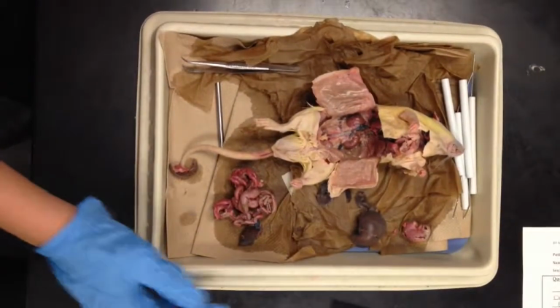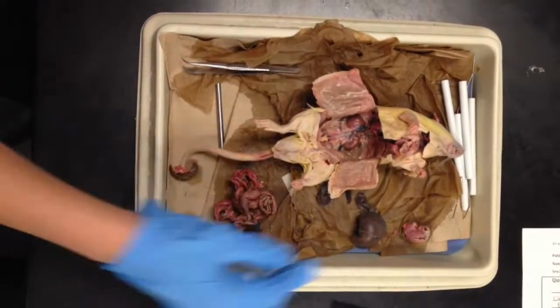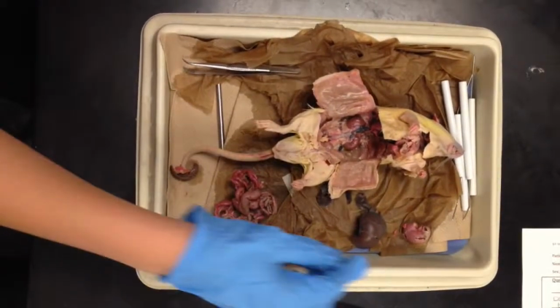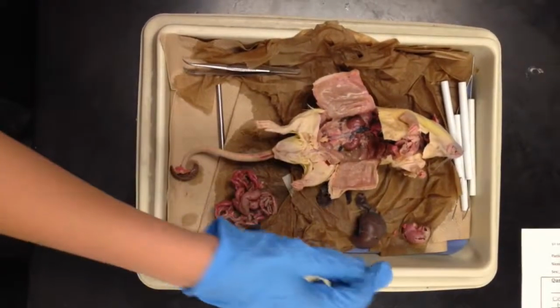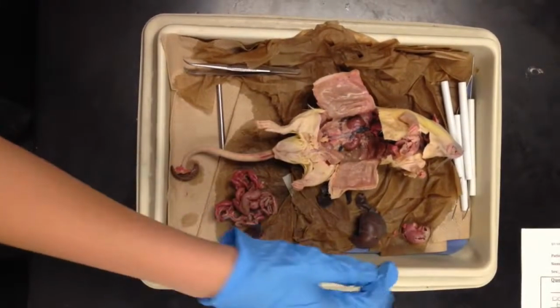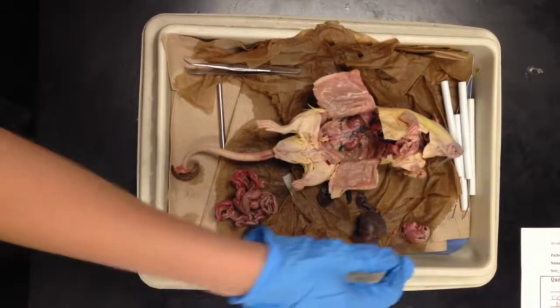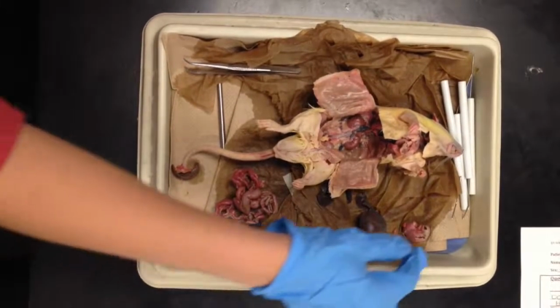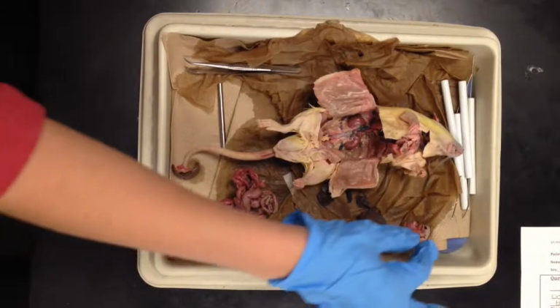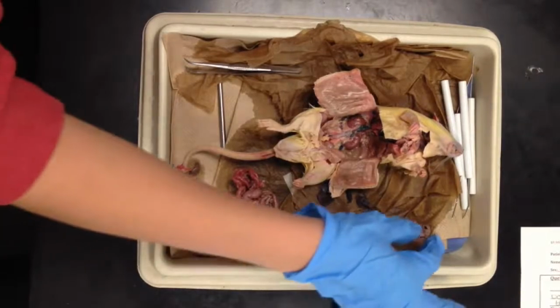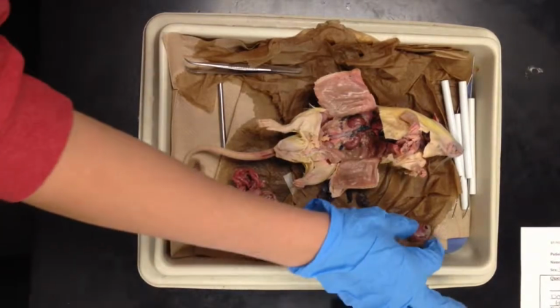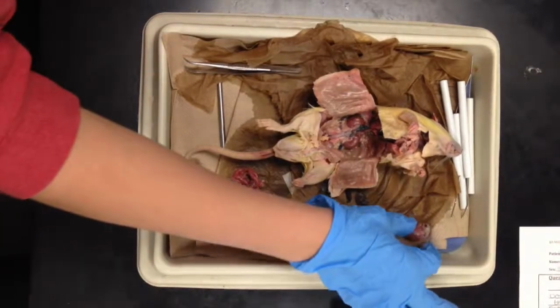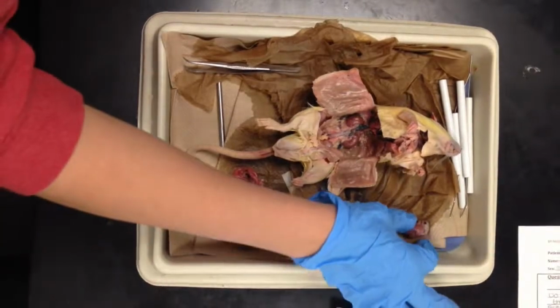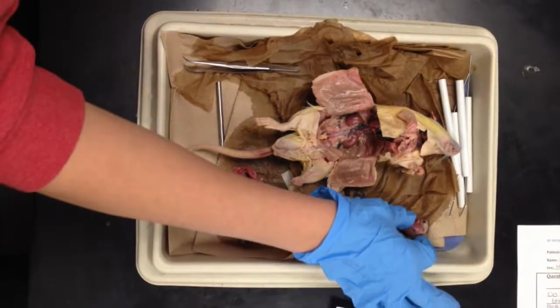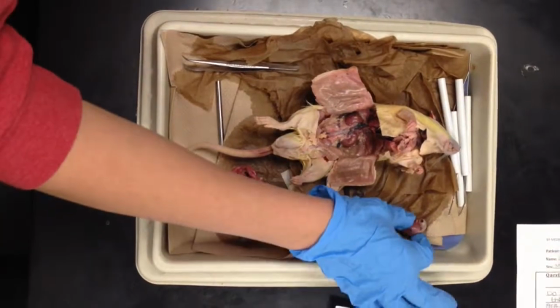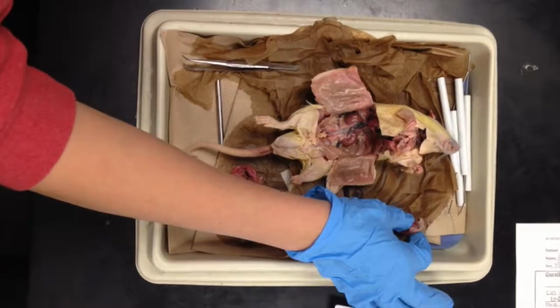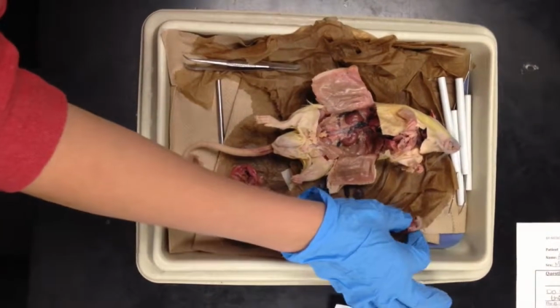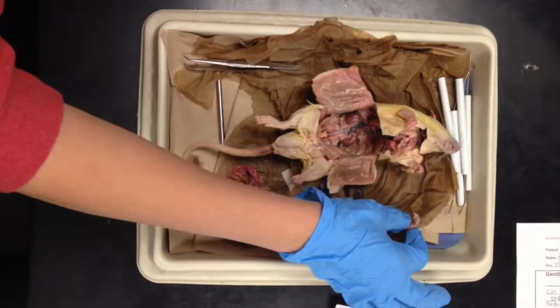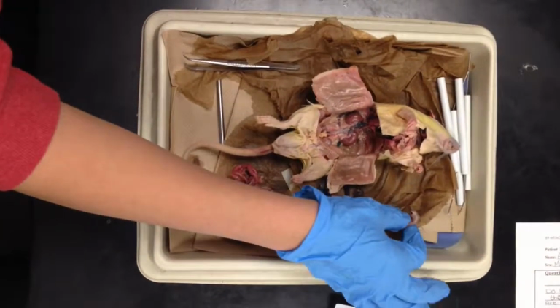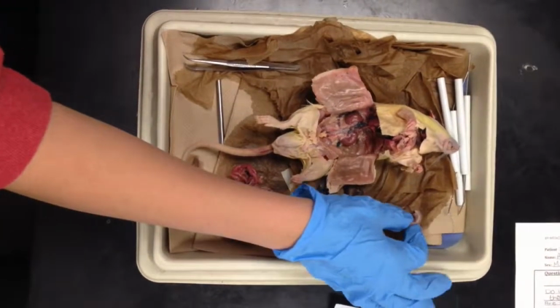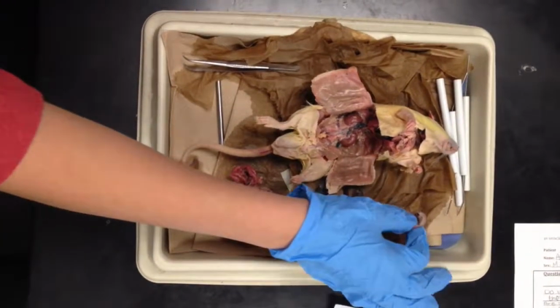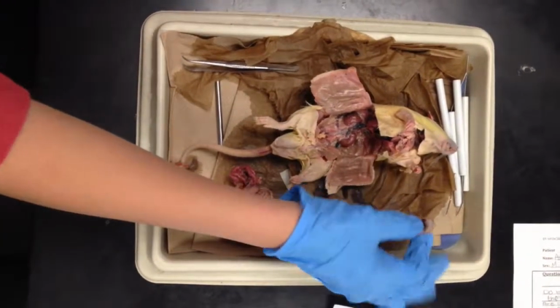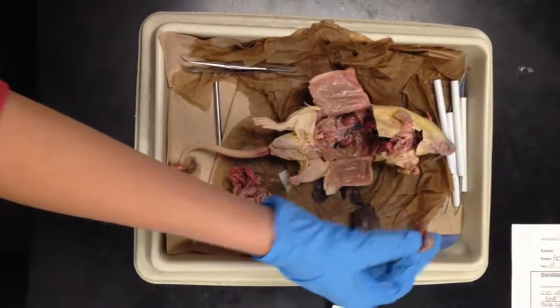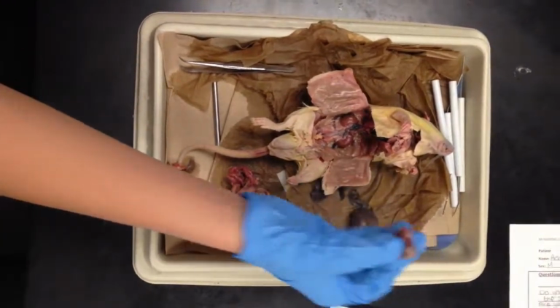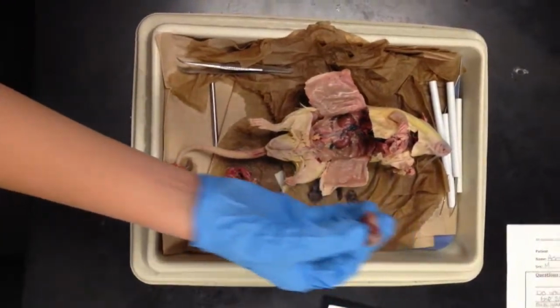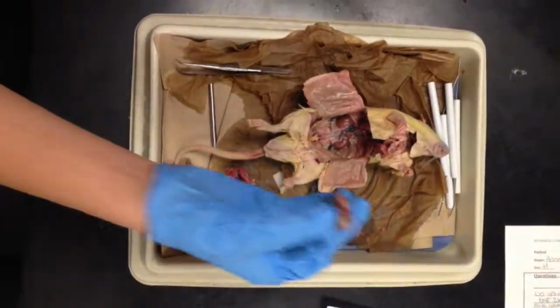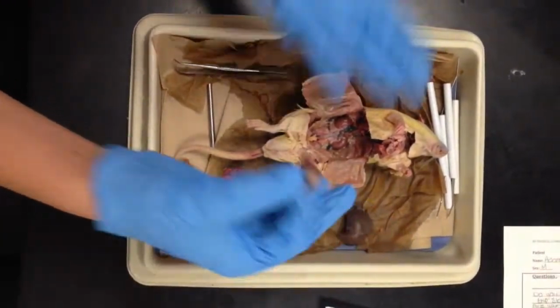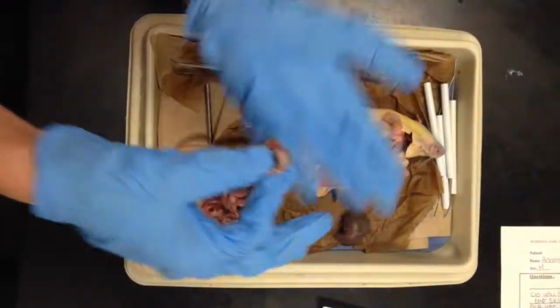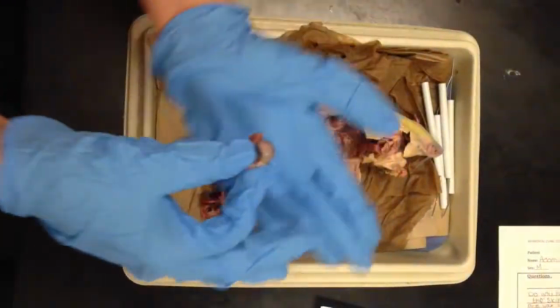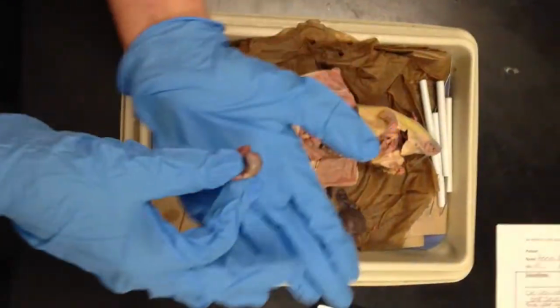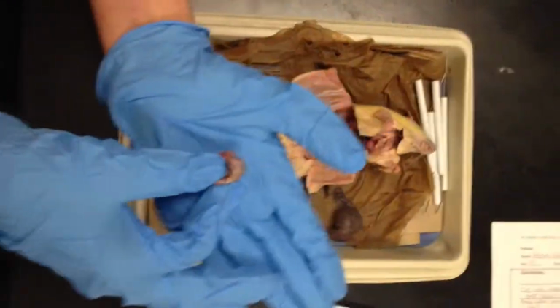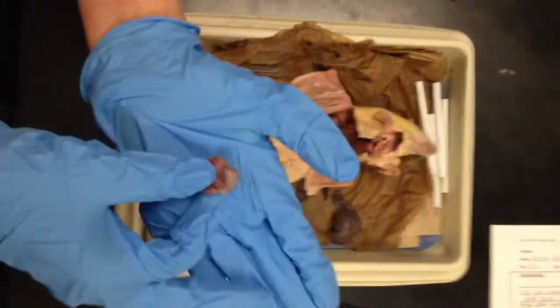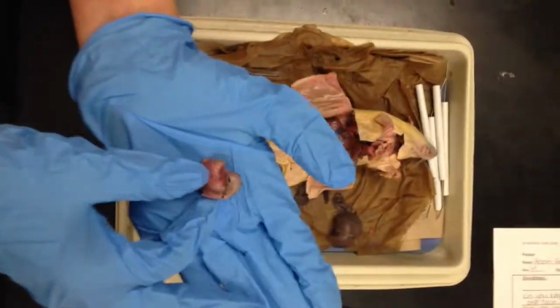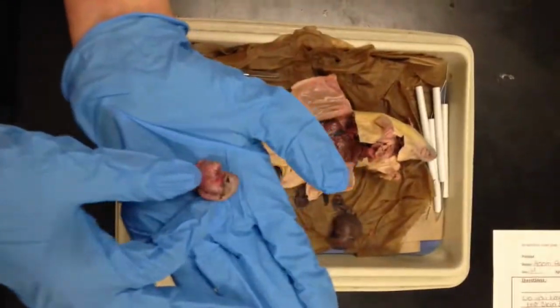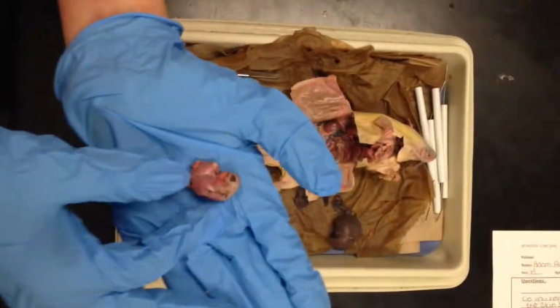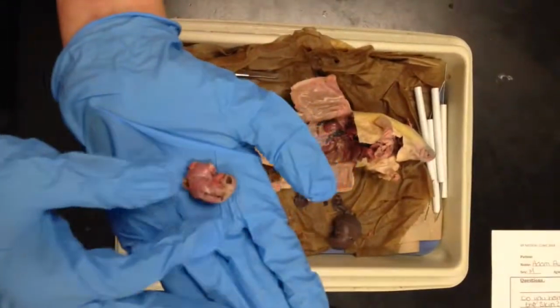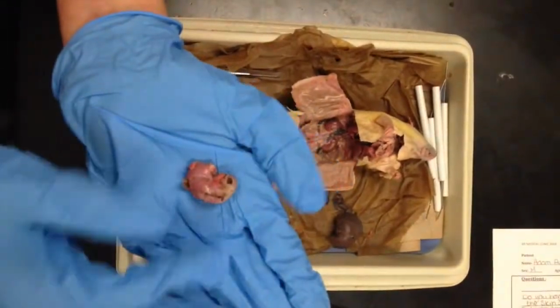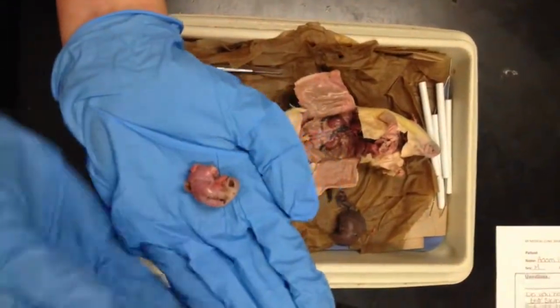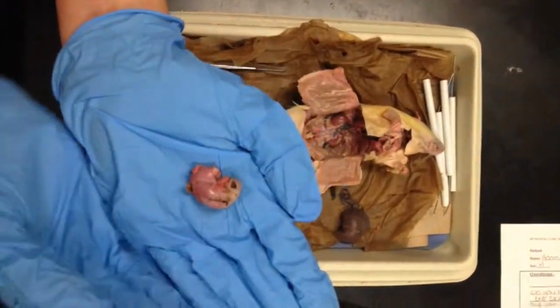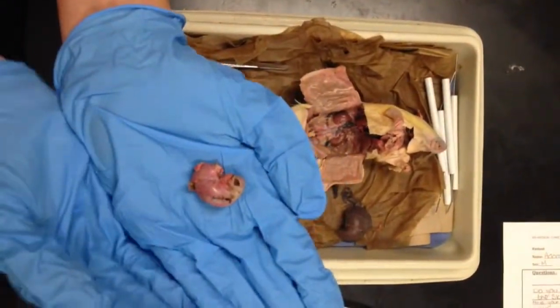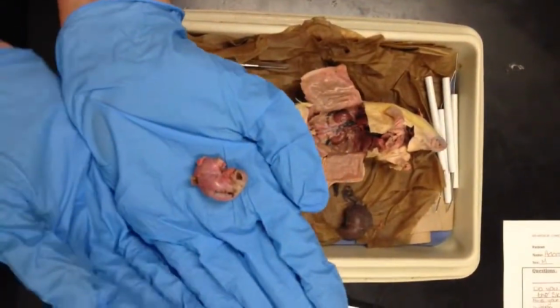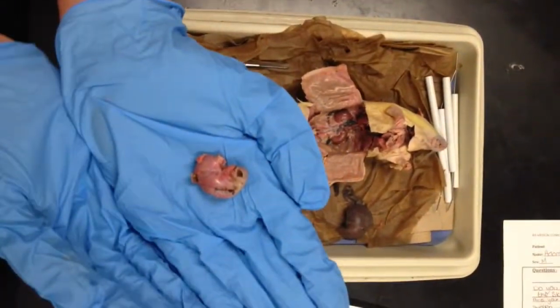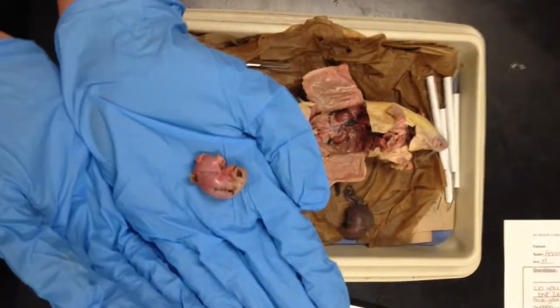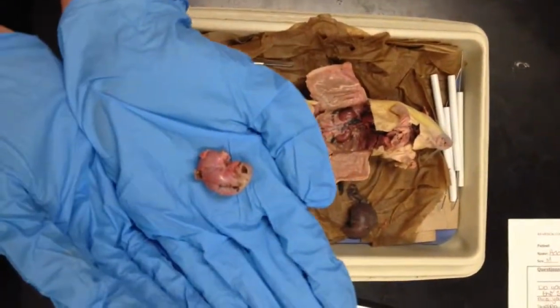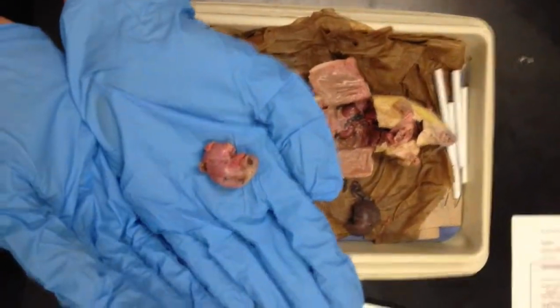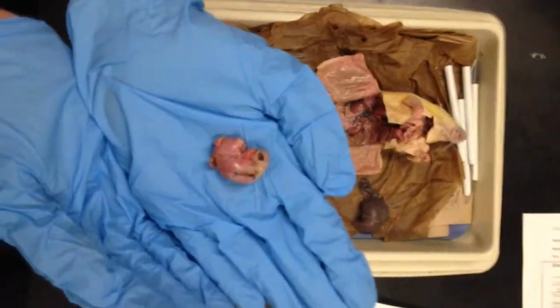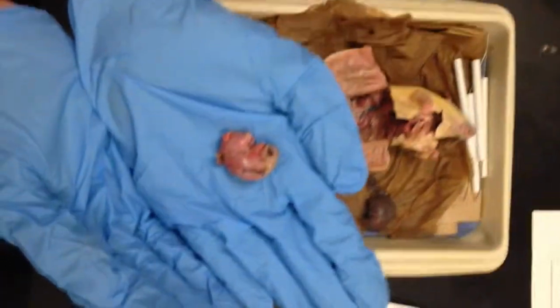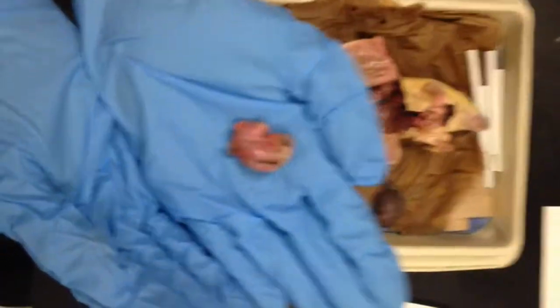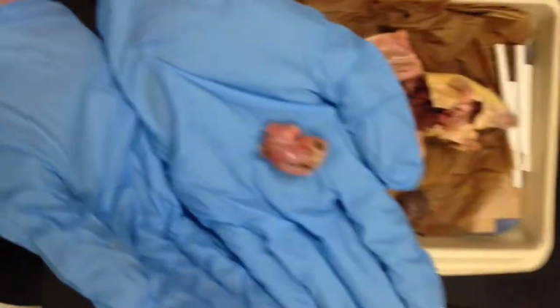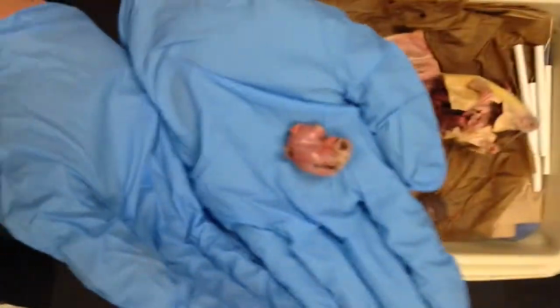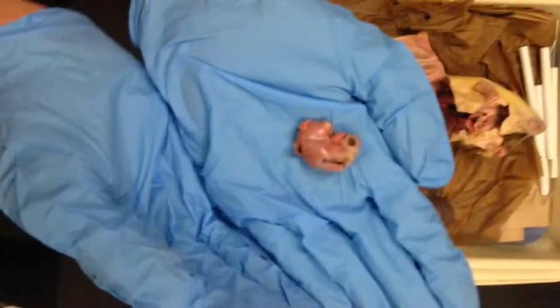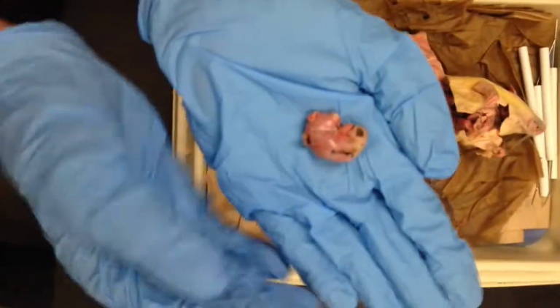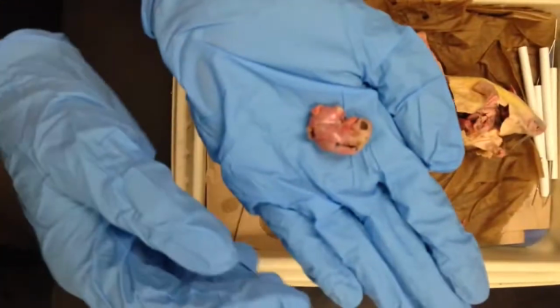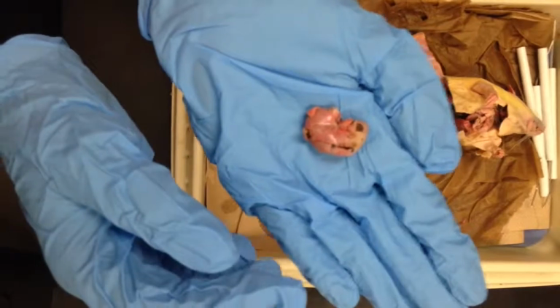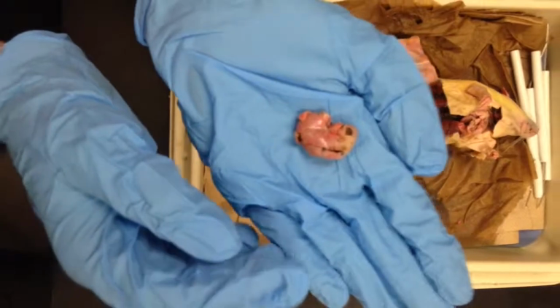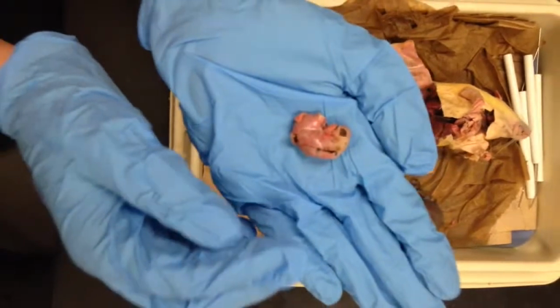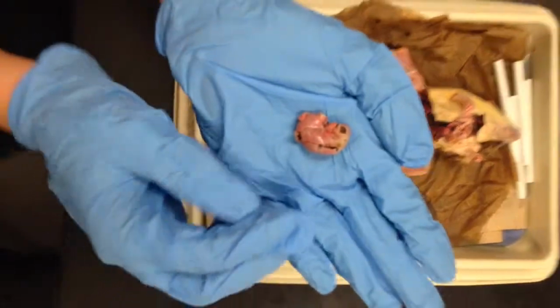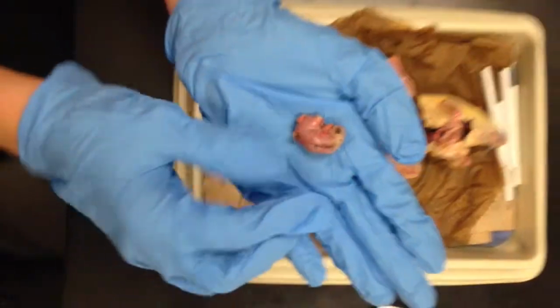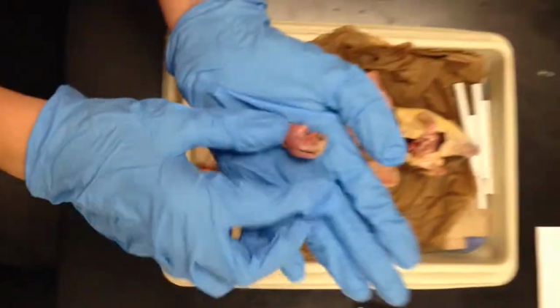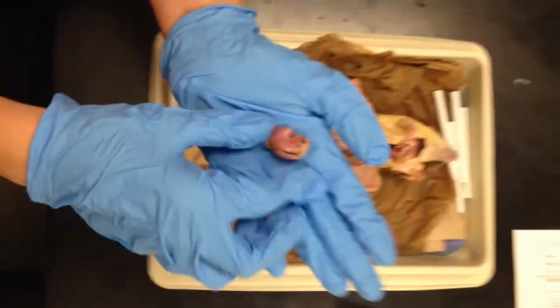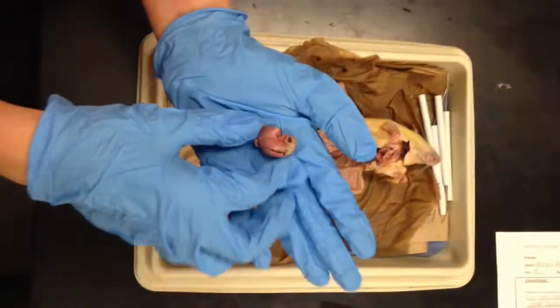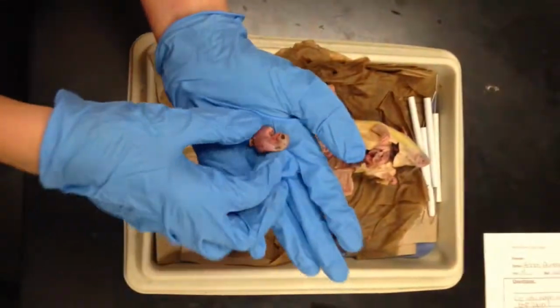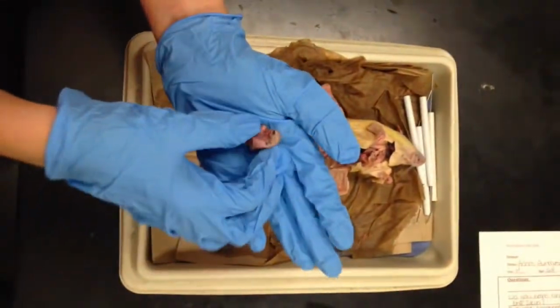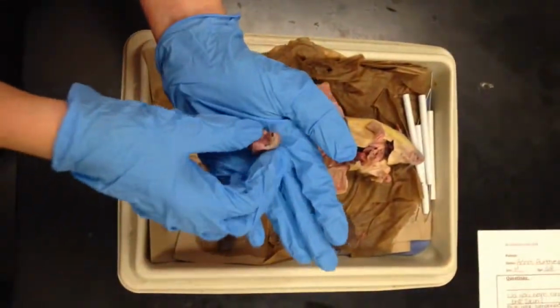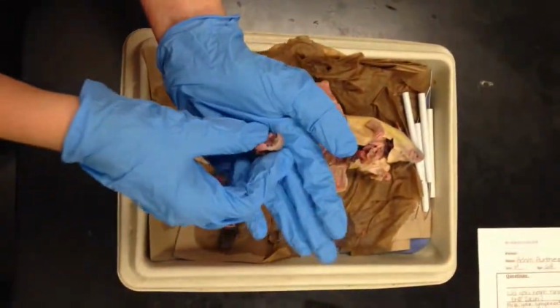Upon dissection, we removed most of the organs. The first organ we're going to show is the stomach, which is responsible for chemical digestion of the food ingested.